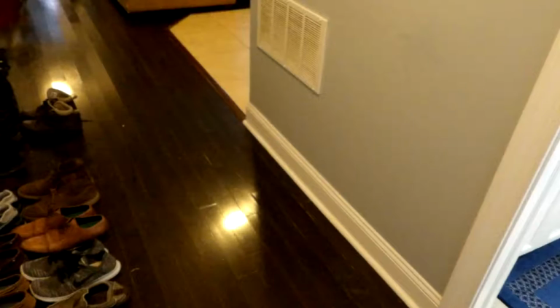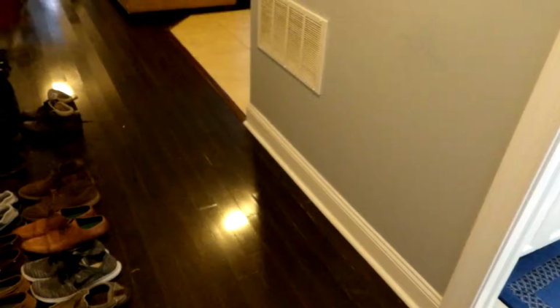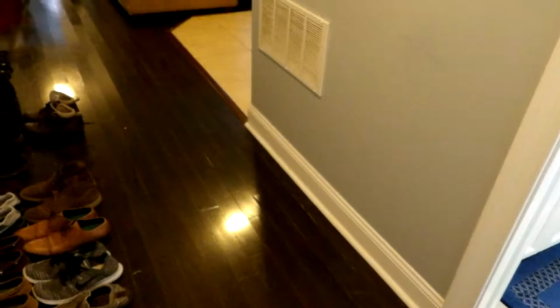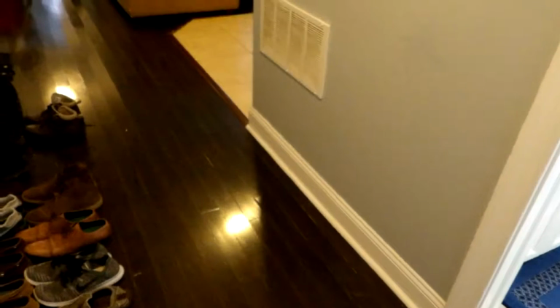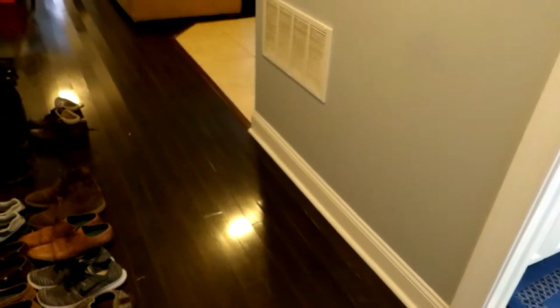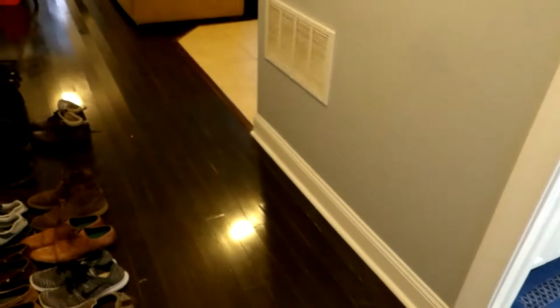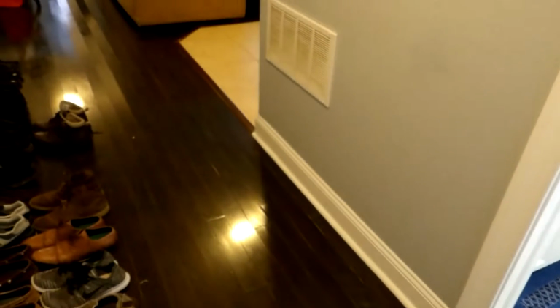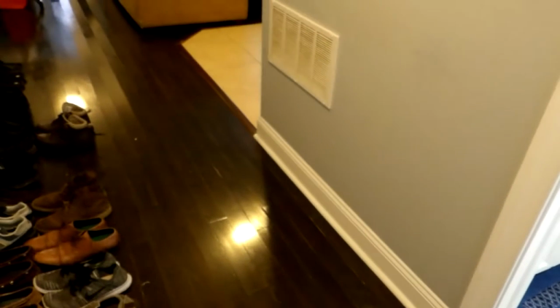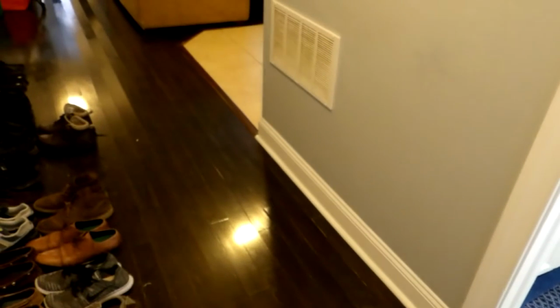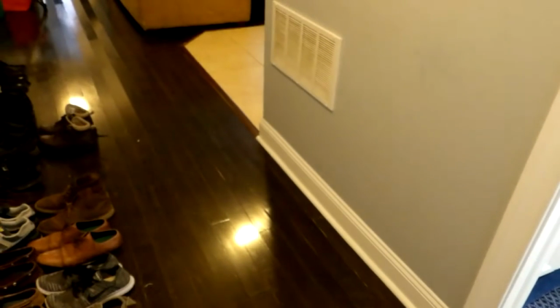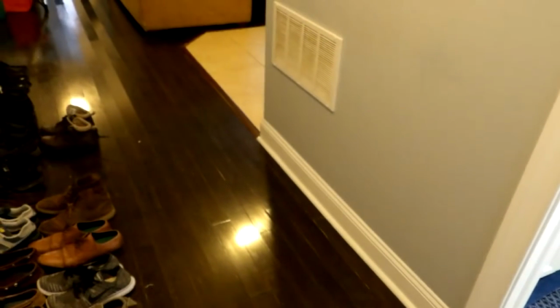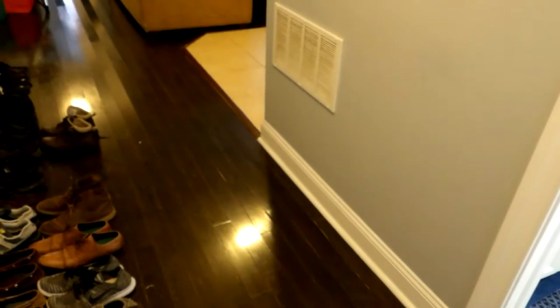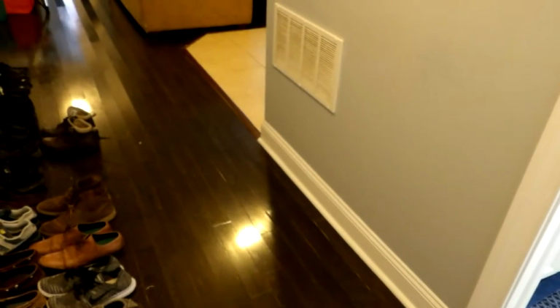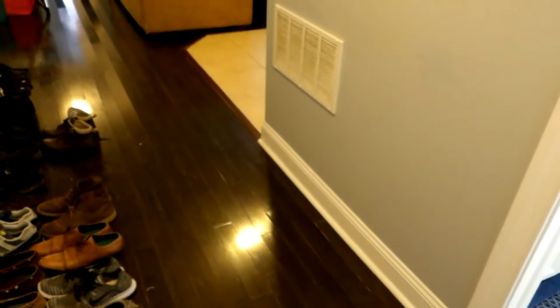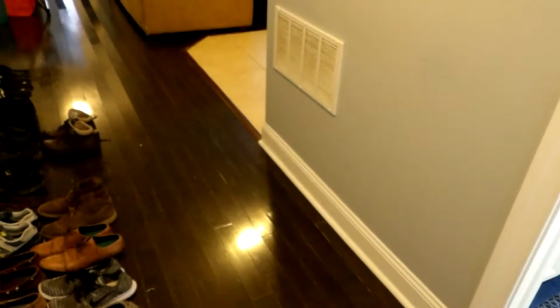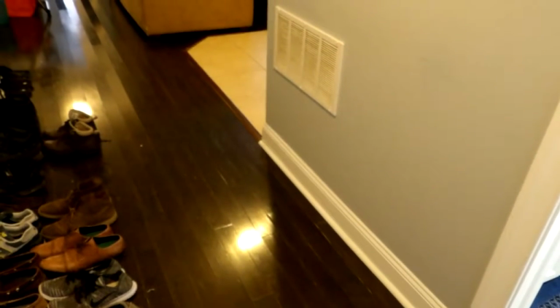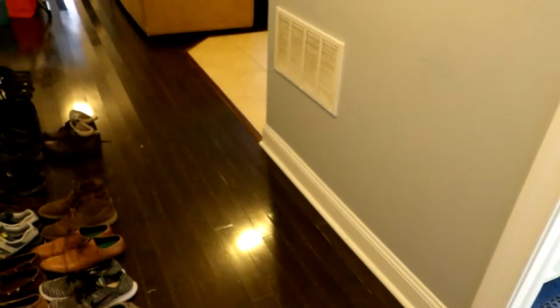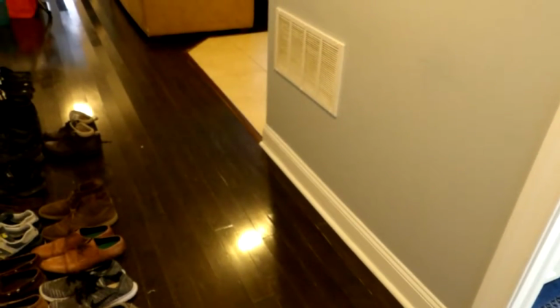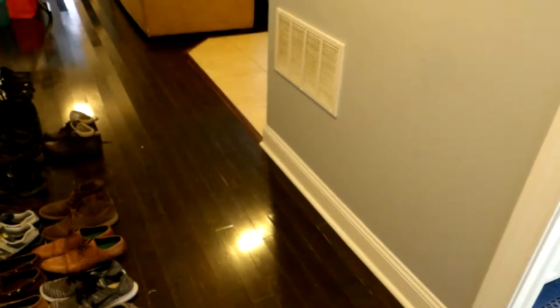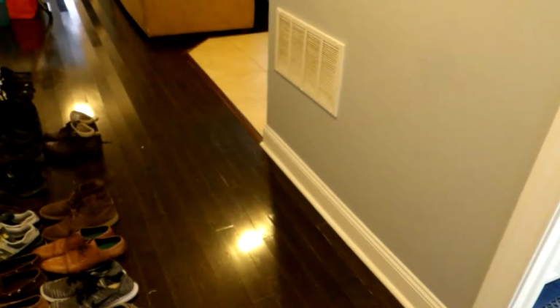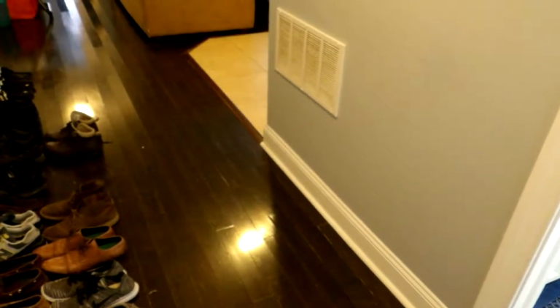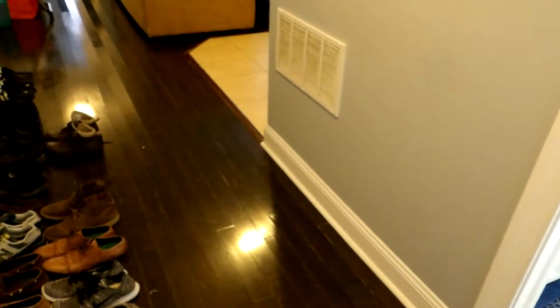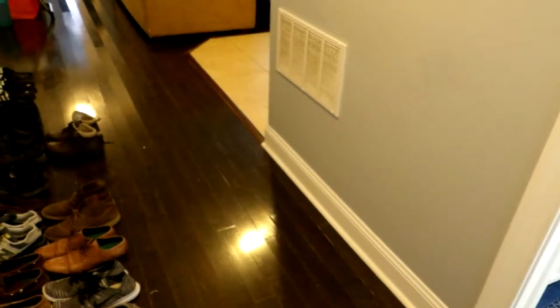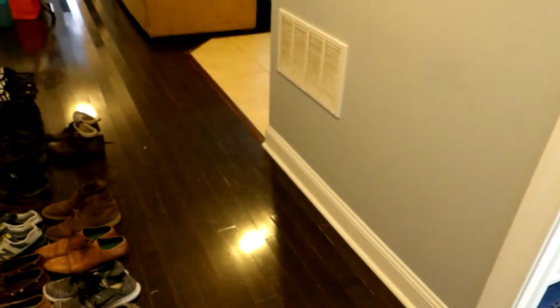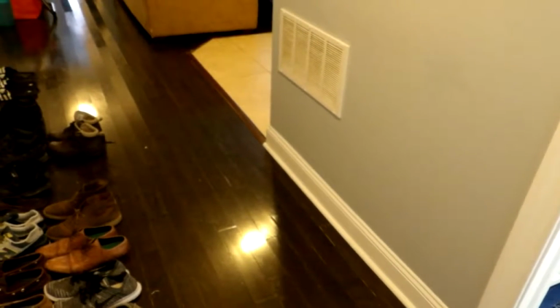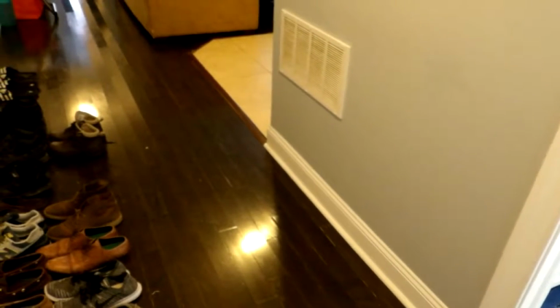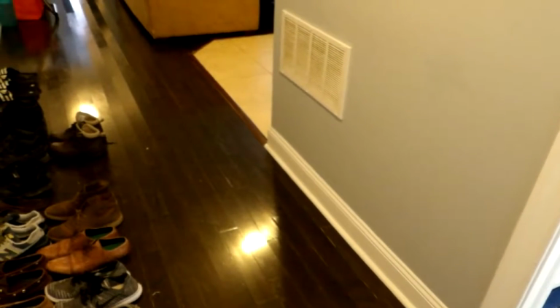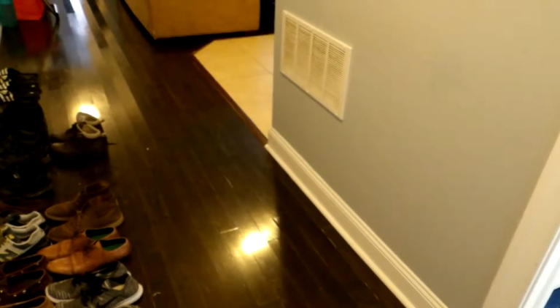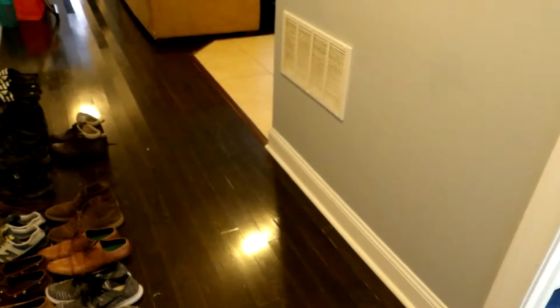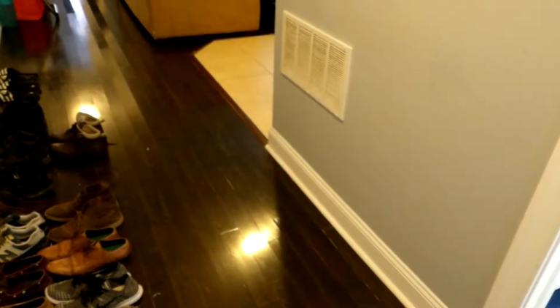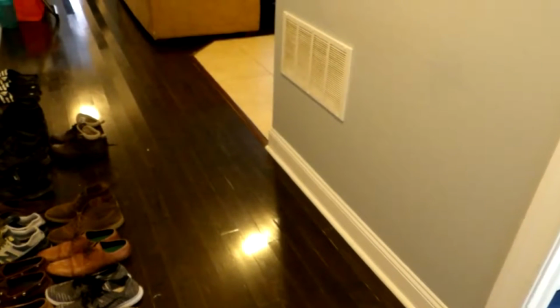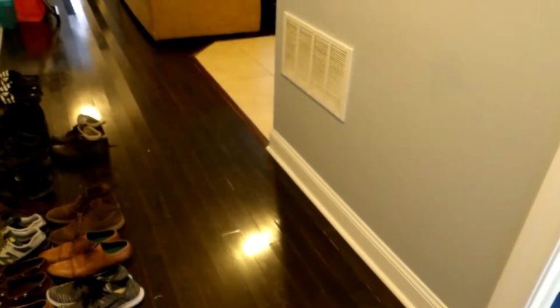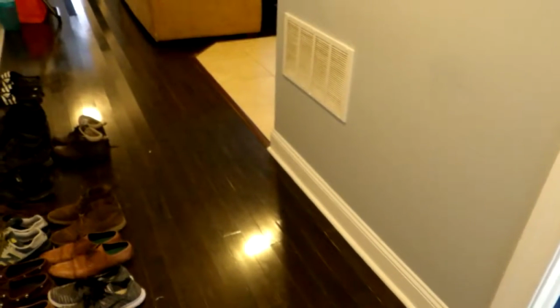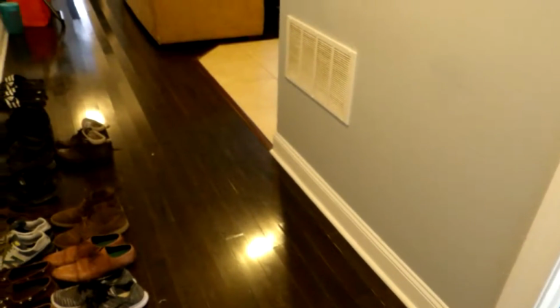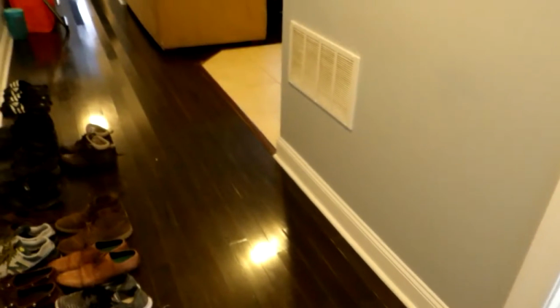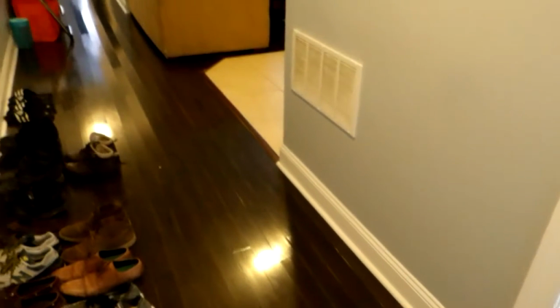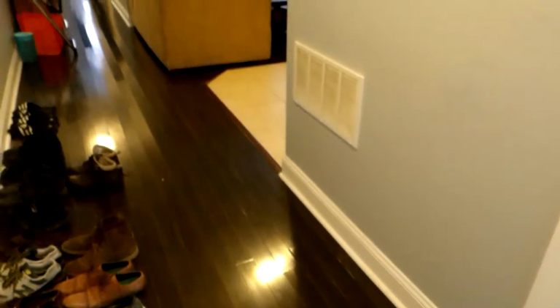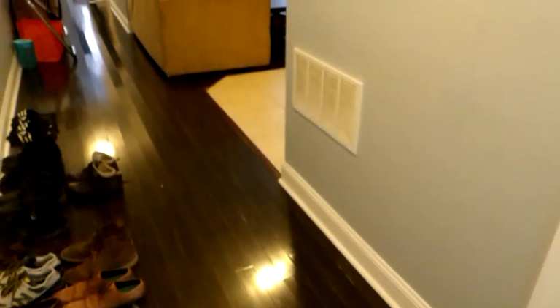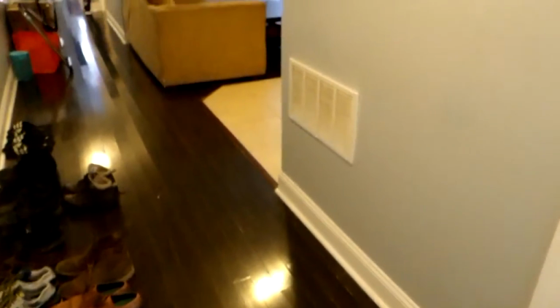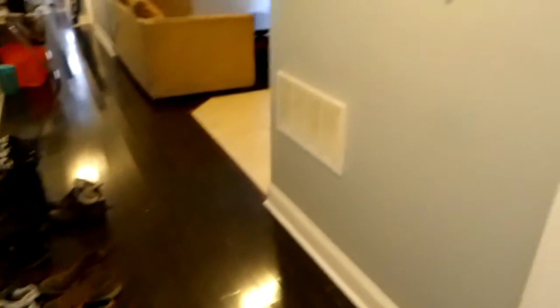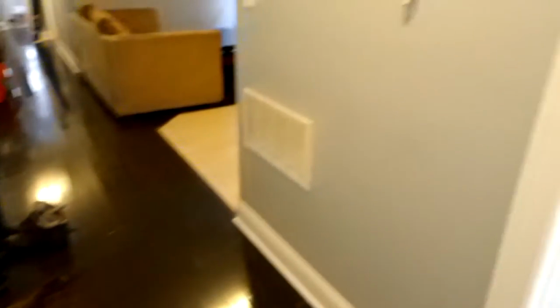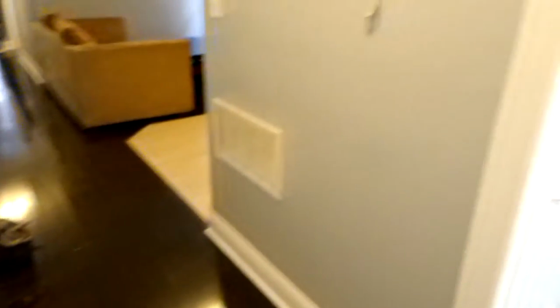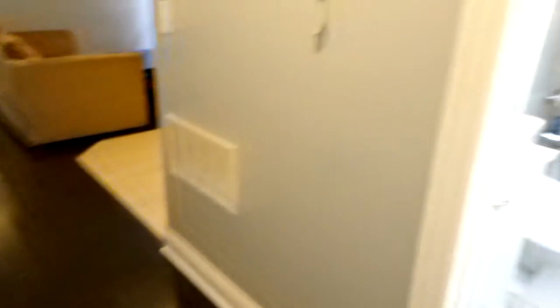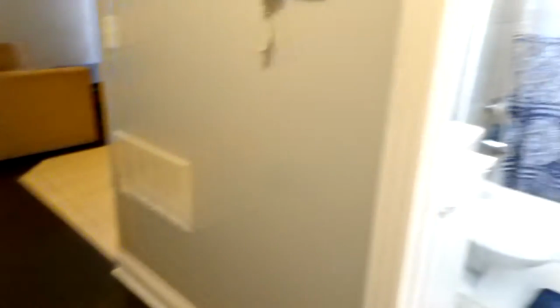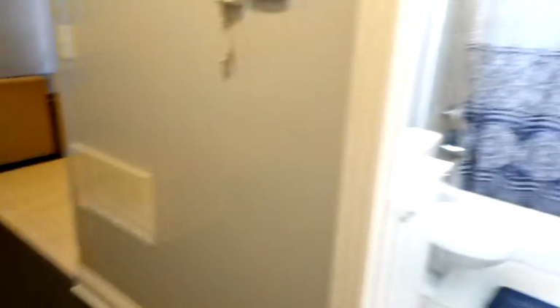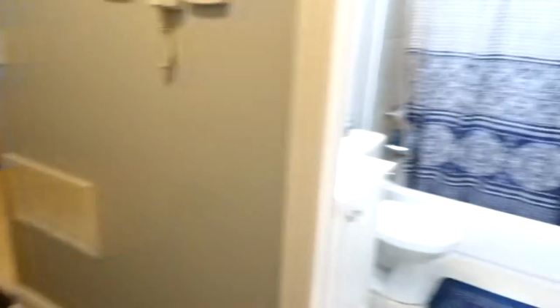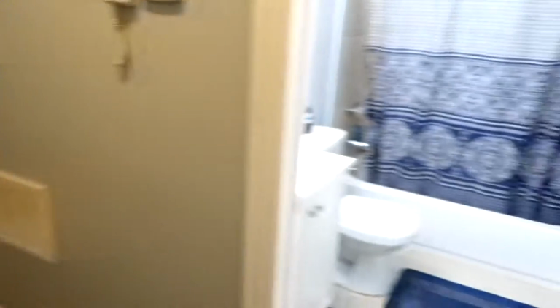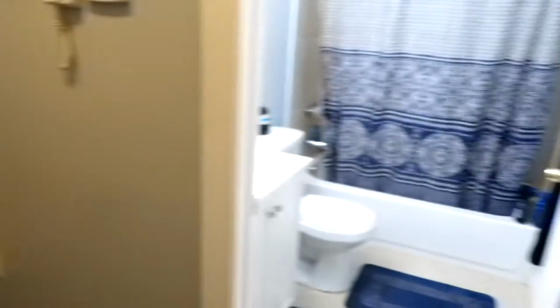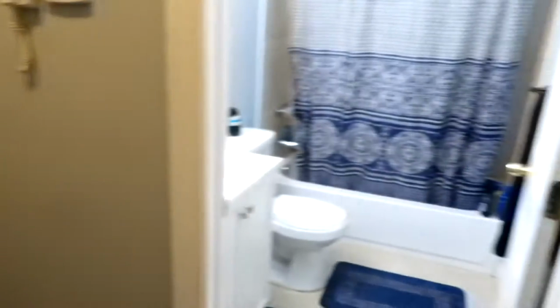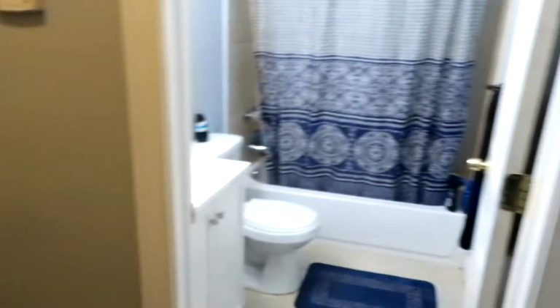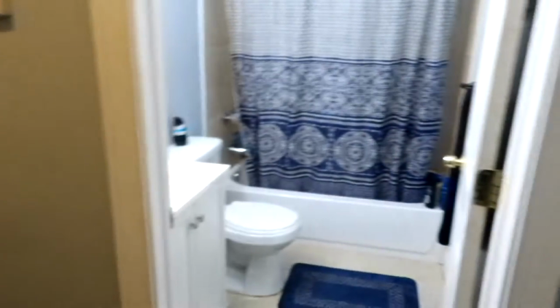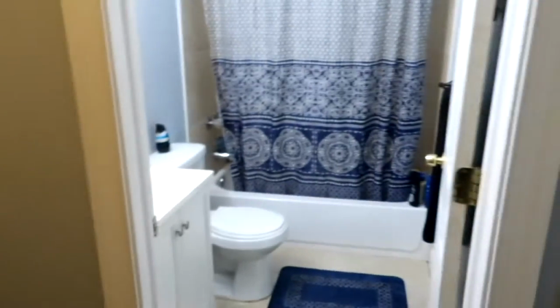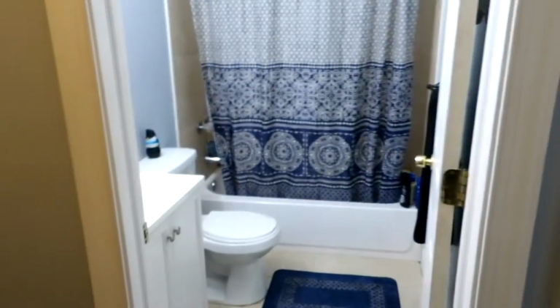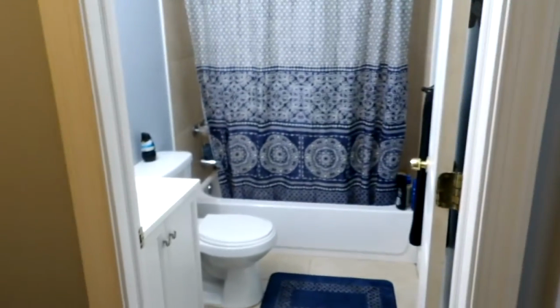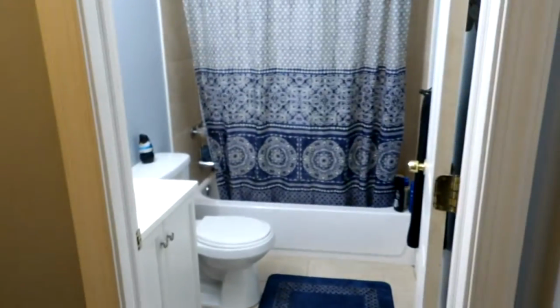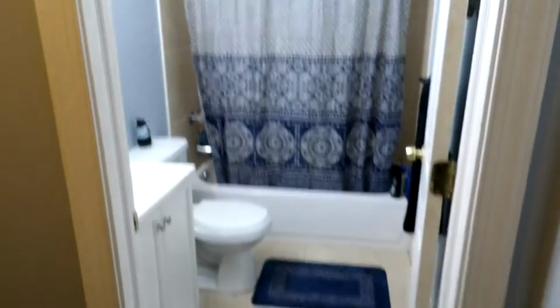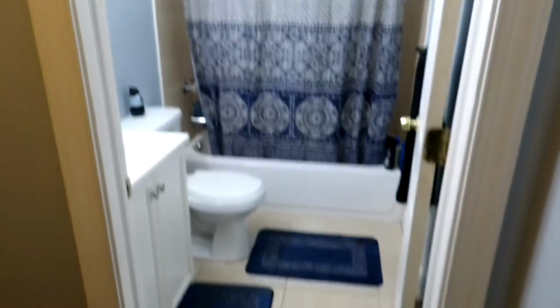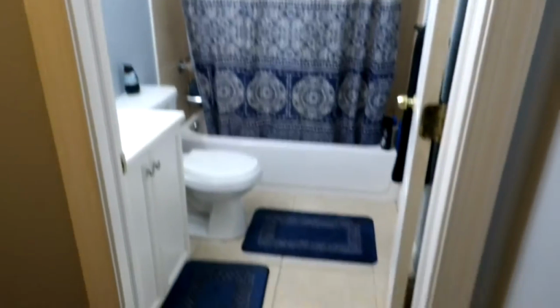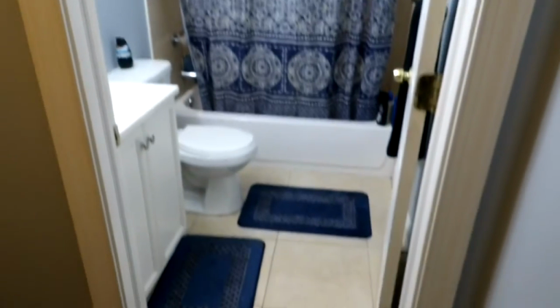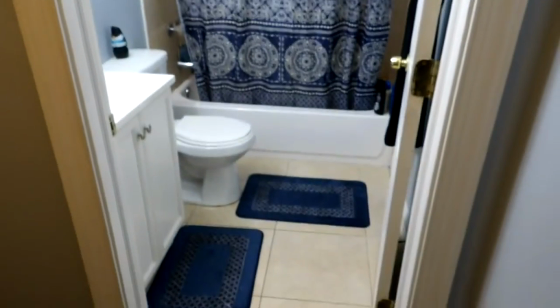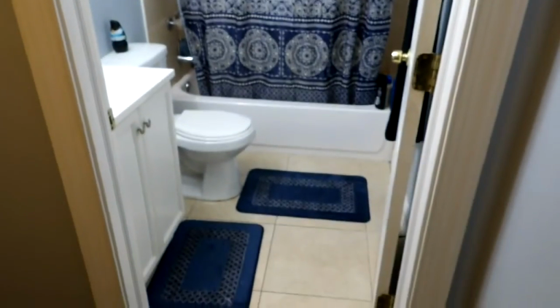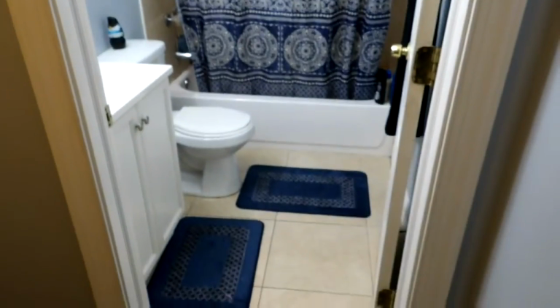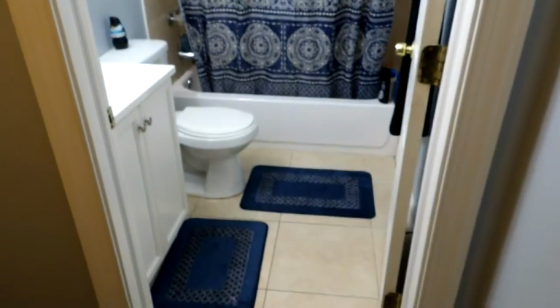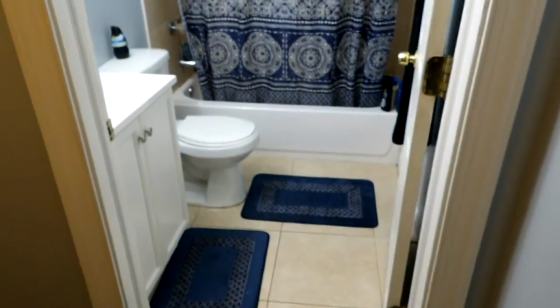Here we are walking into 1519 North 17th, Unit B. As you walk in the door, immediately to the right we've got our bathroom.